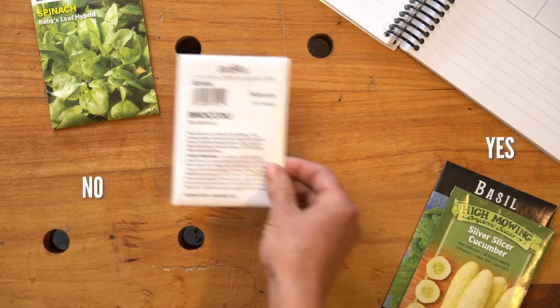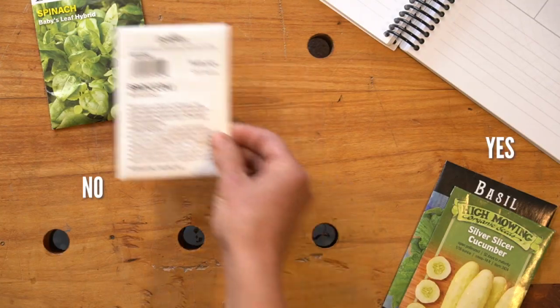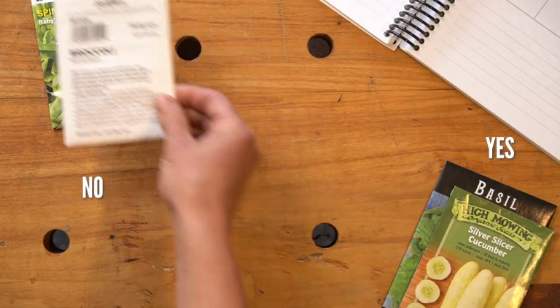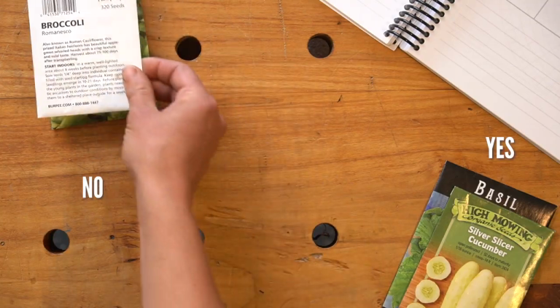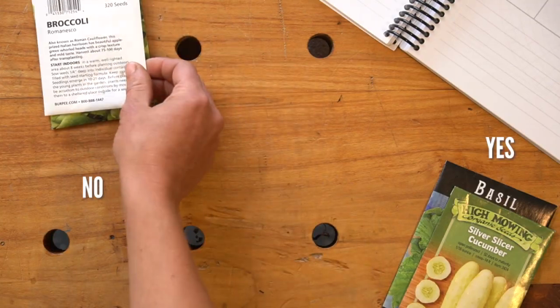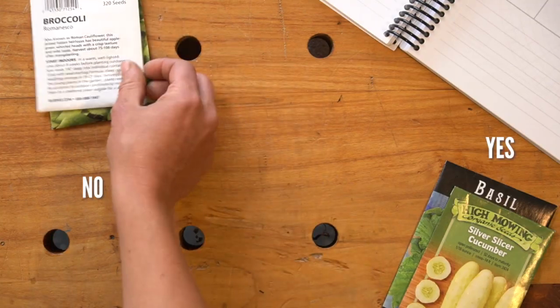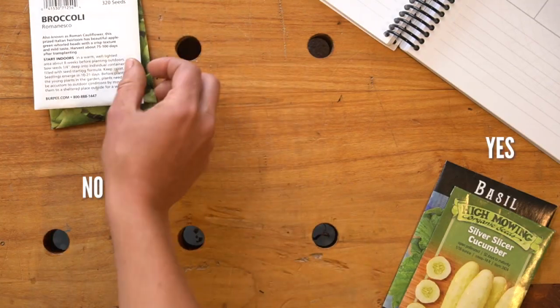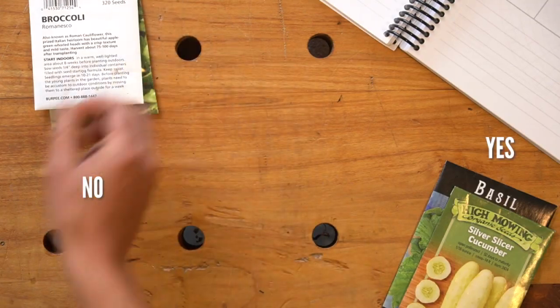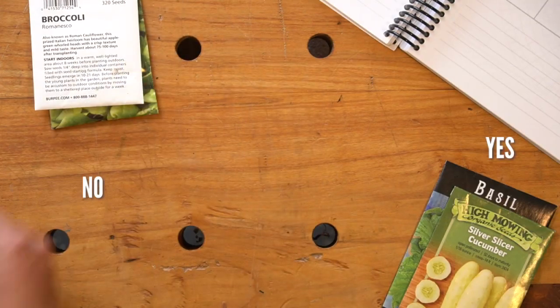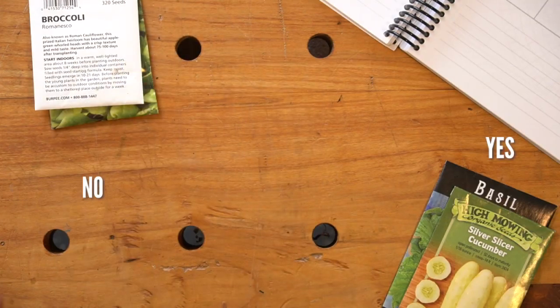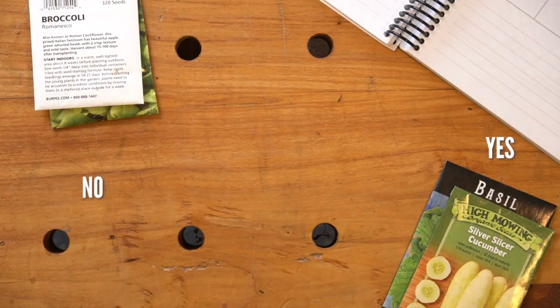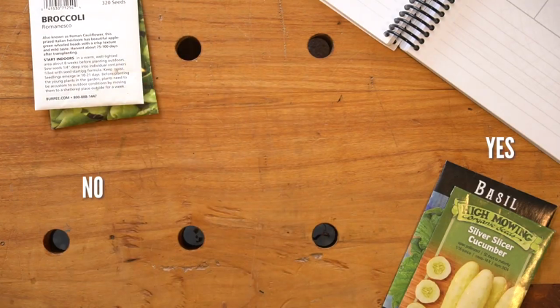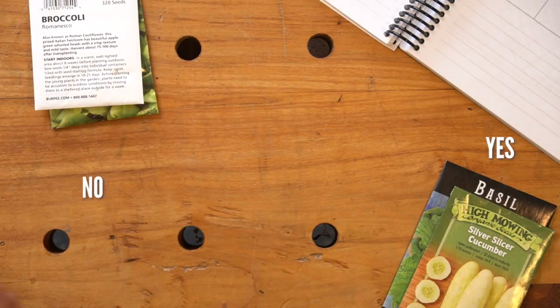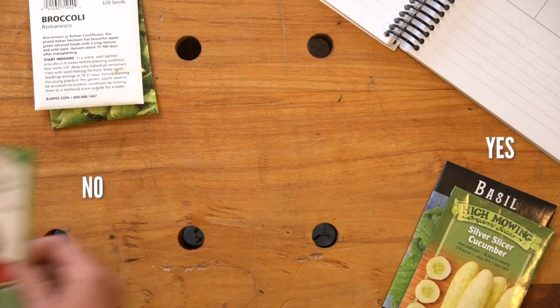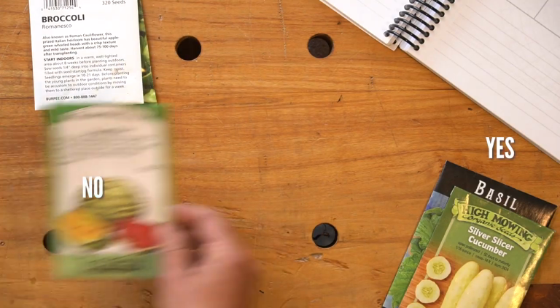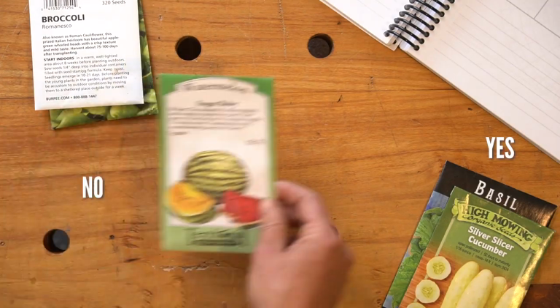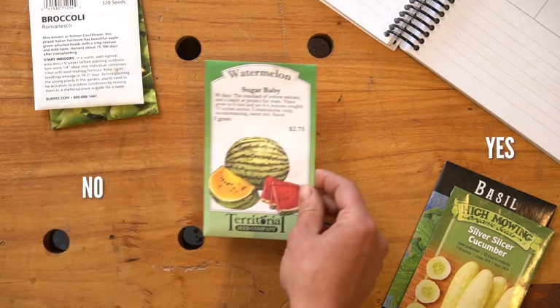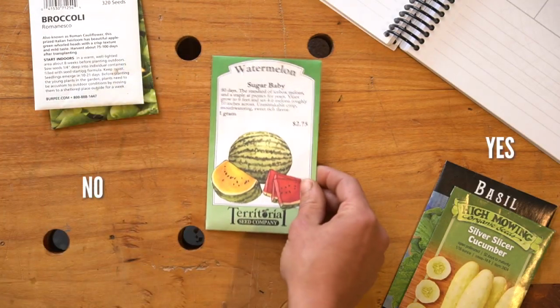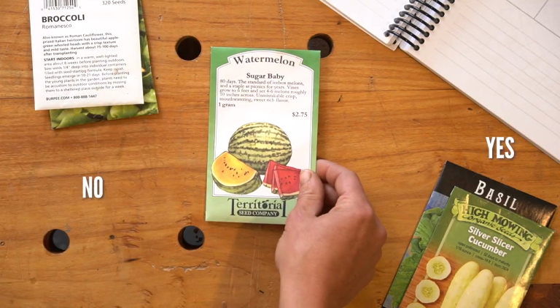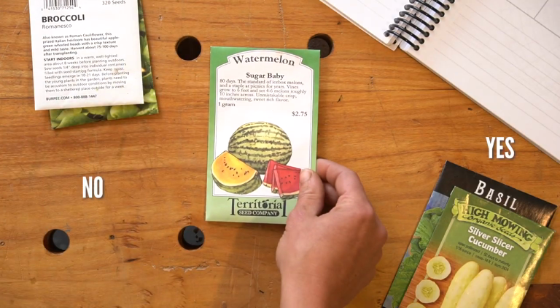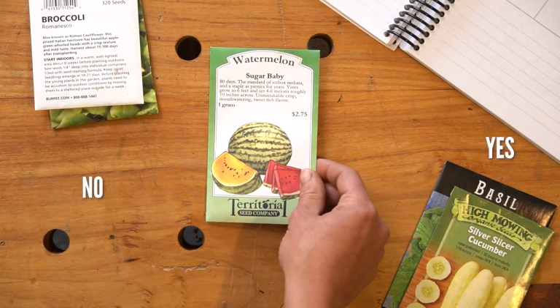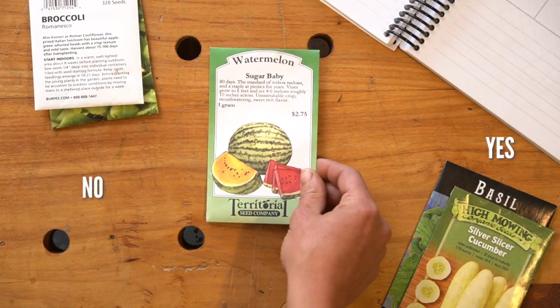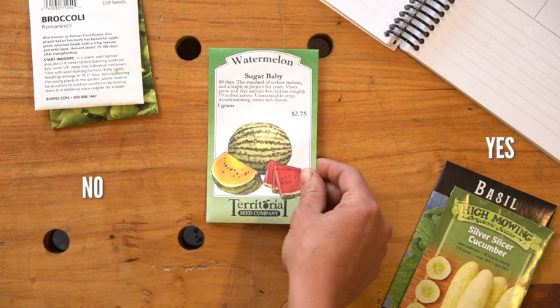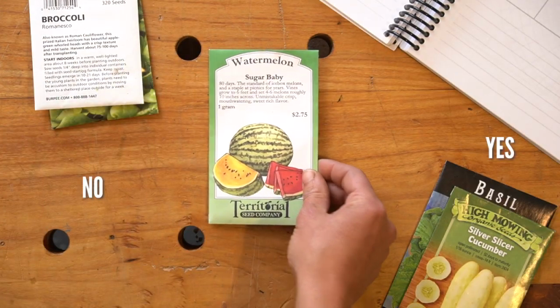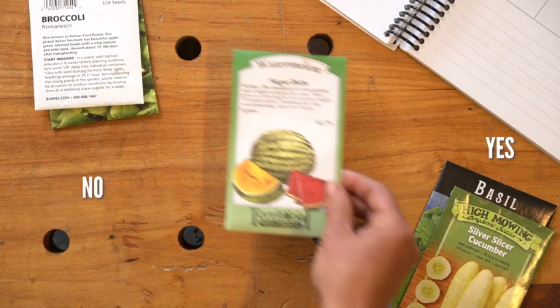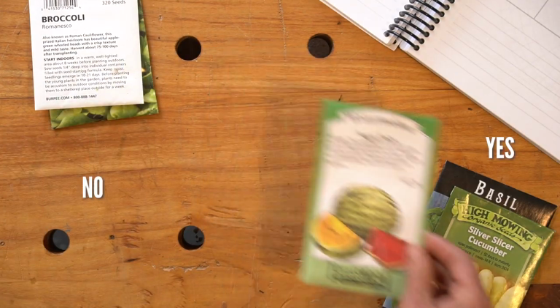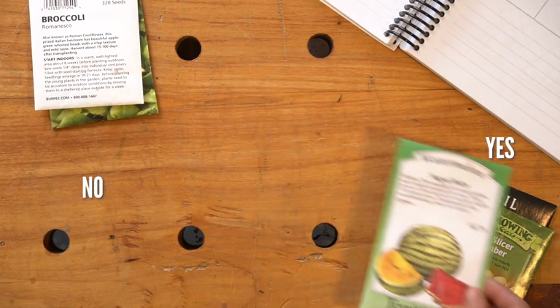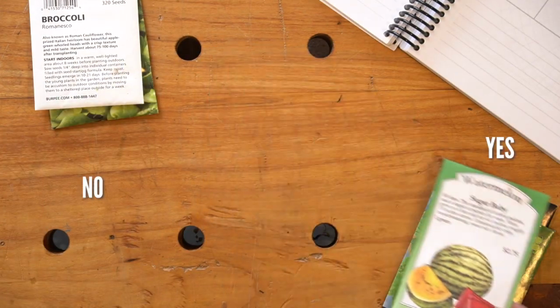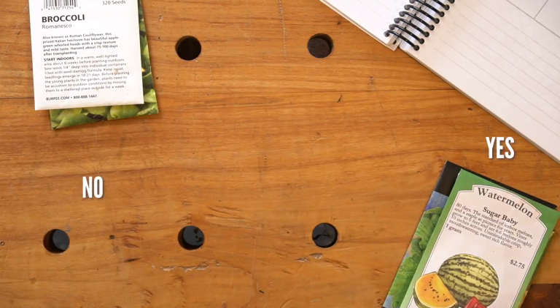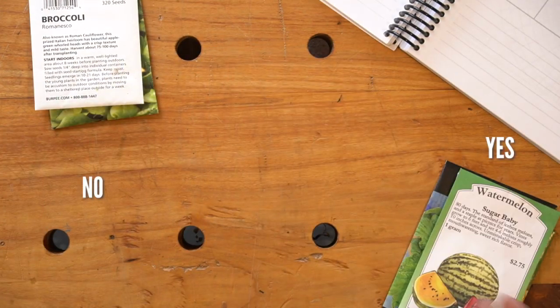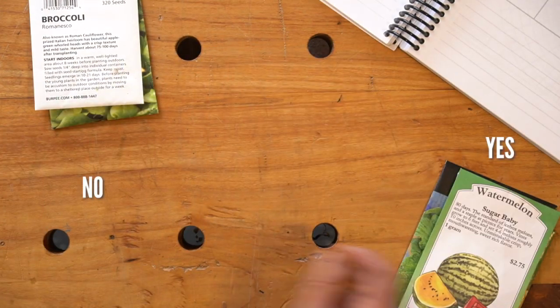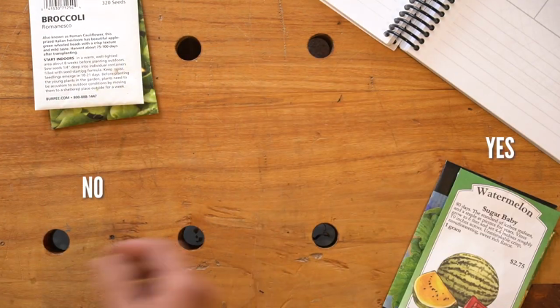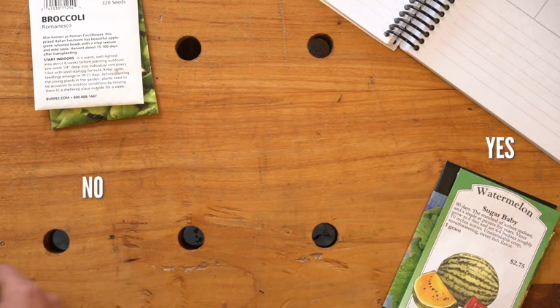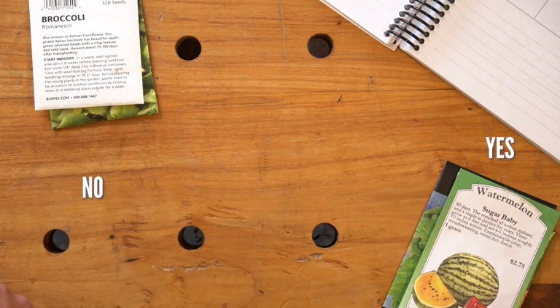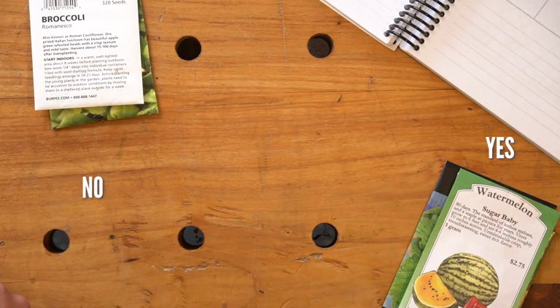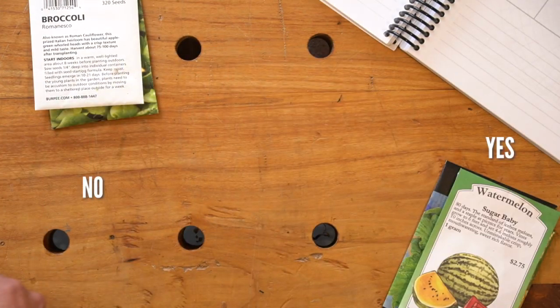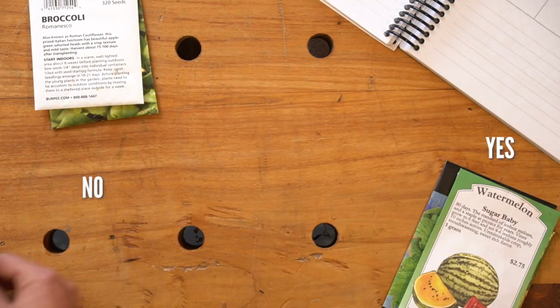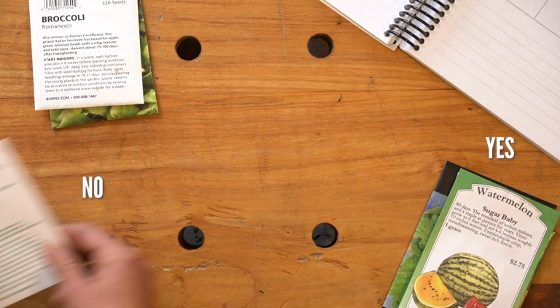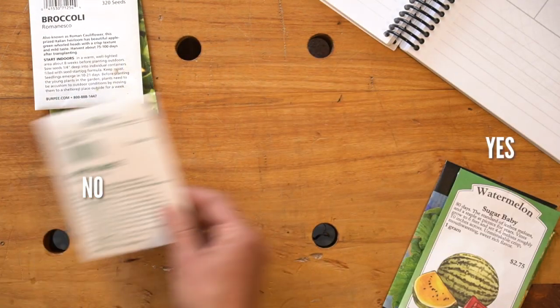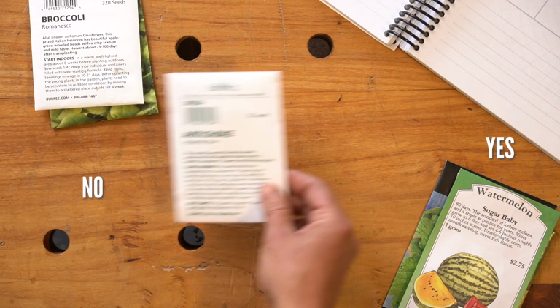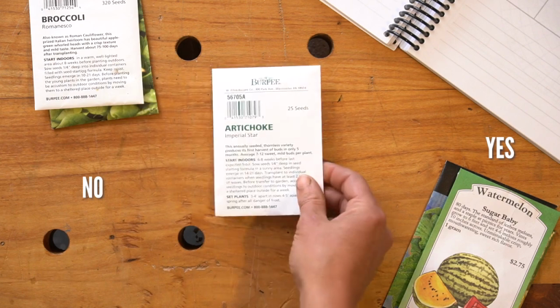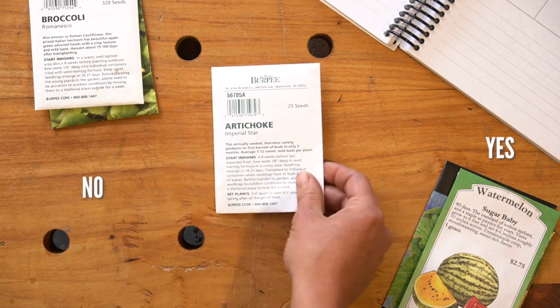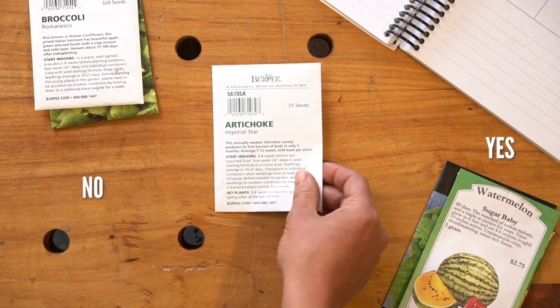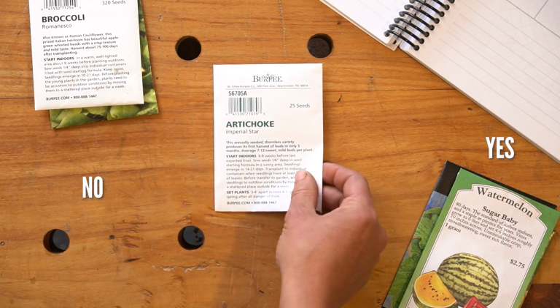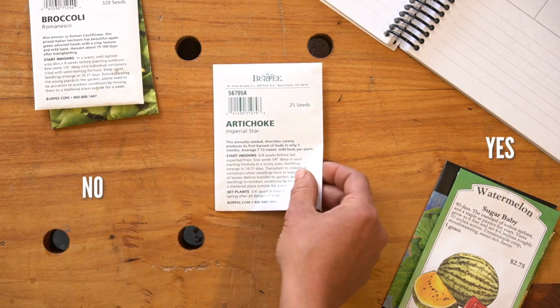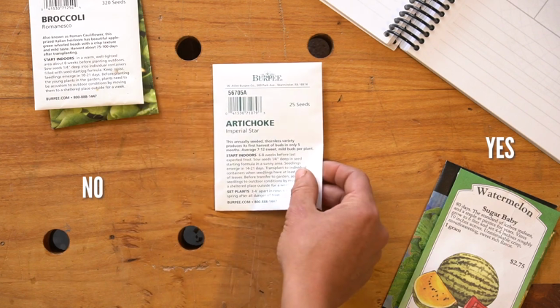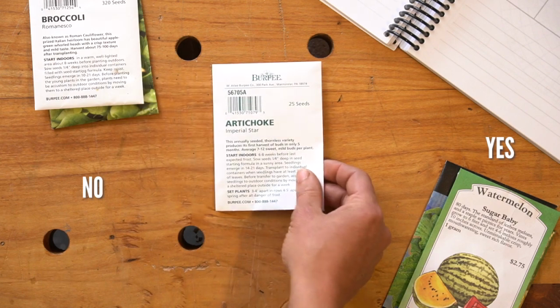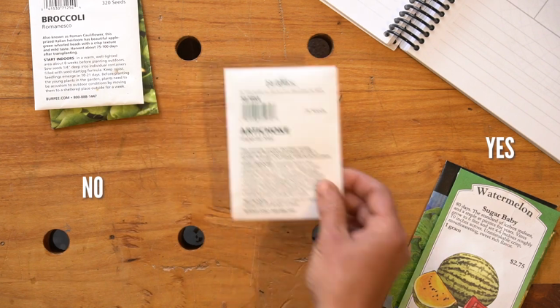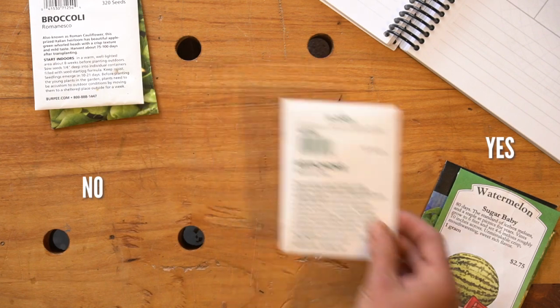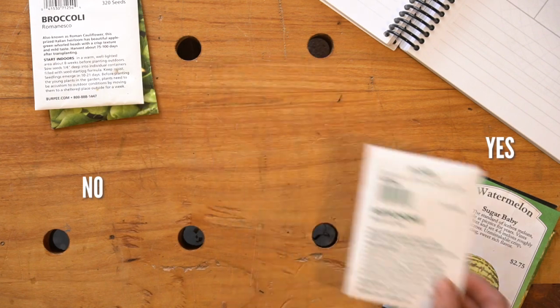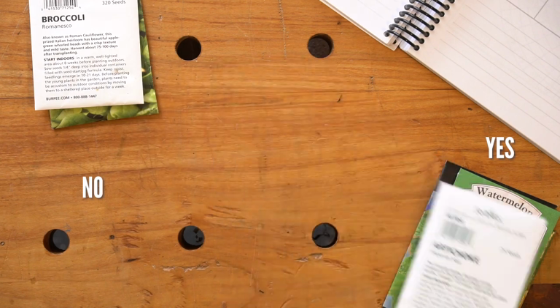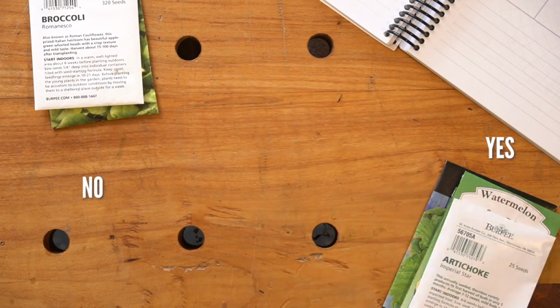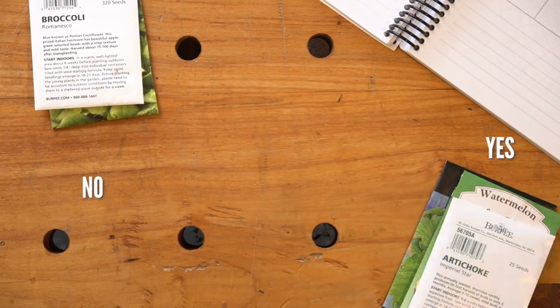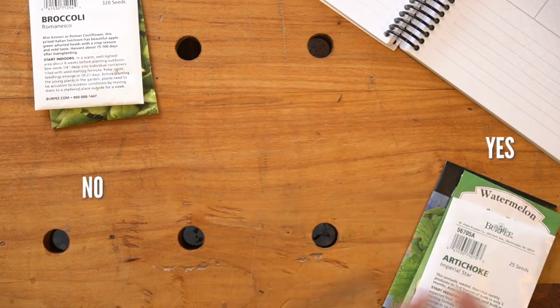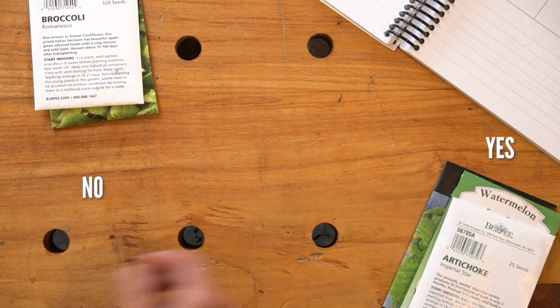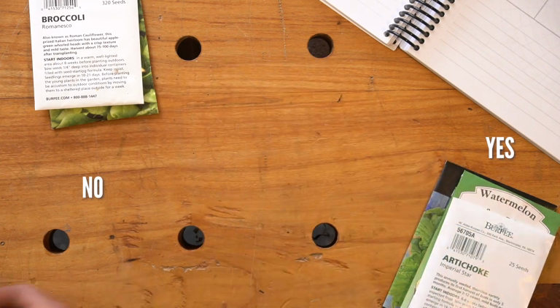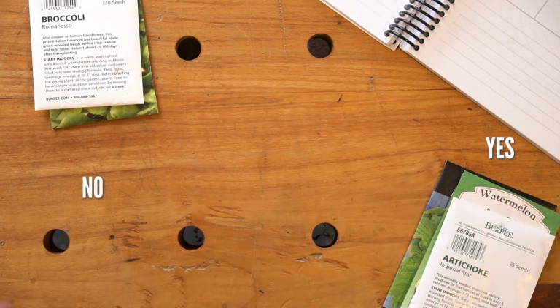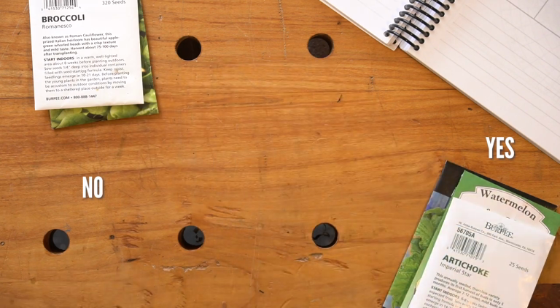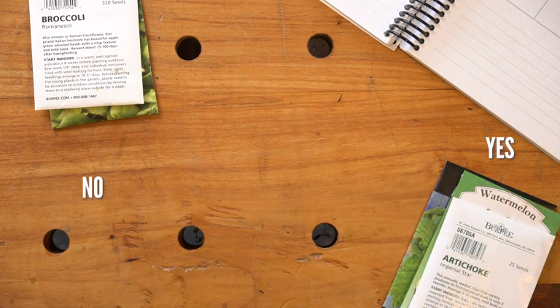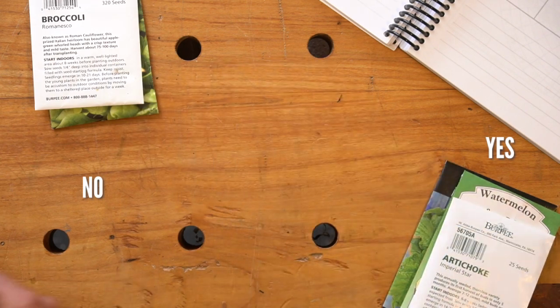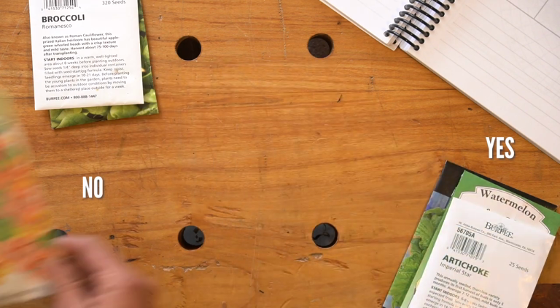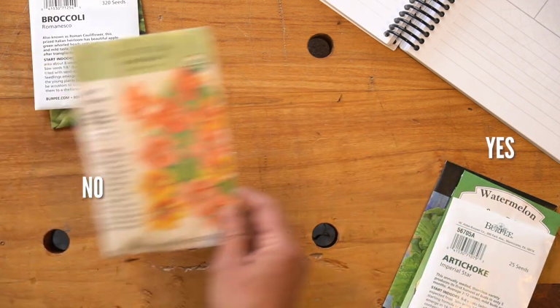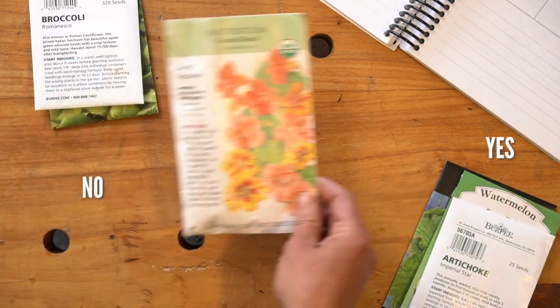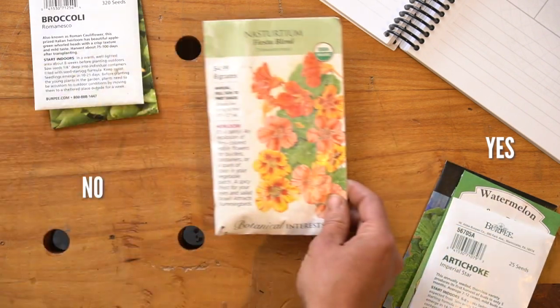Broccoli? Nope. Watermelon? Yep. Artichokes? Debatable, but I love artichokes so we're going to do that.